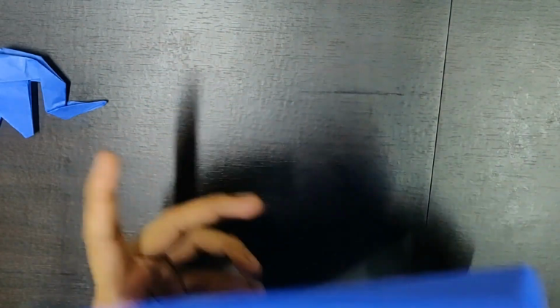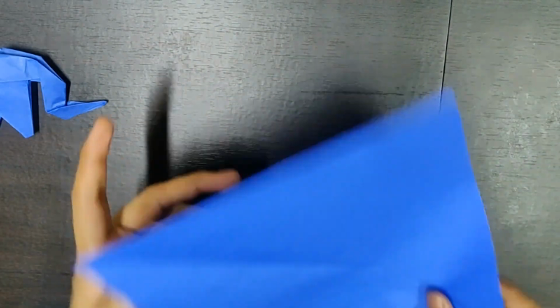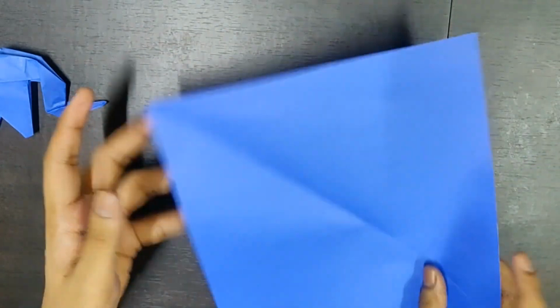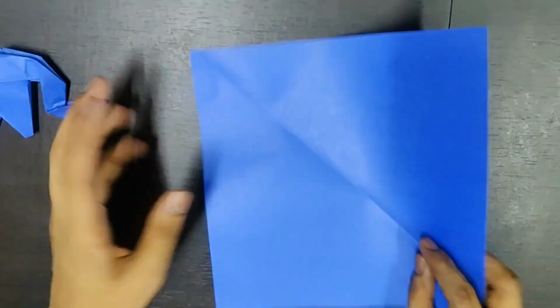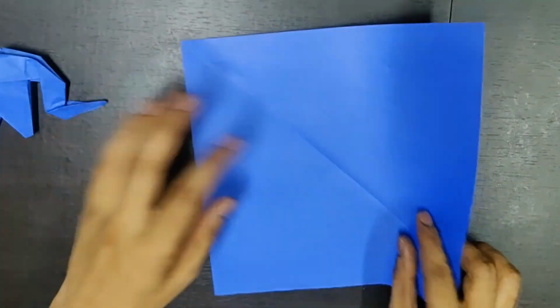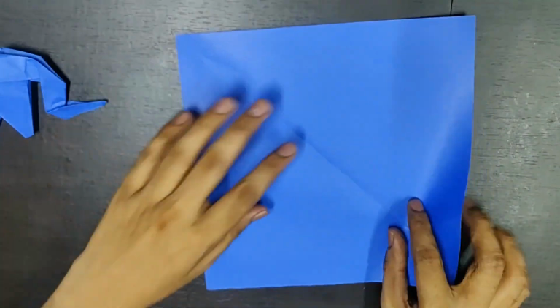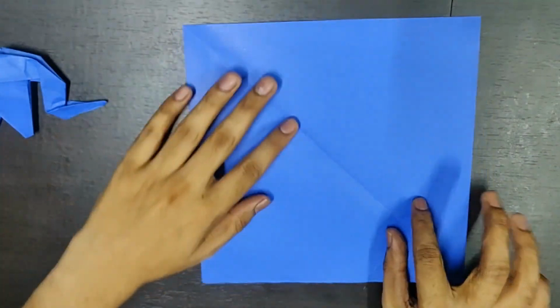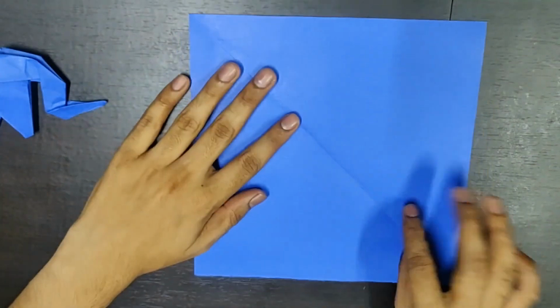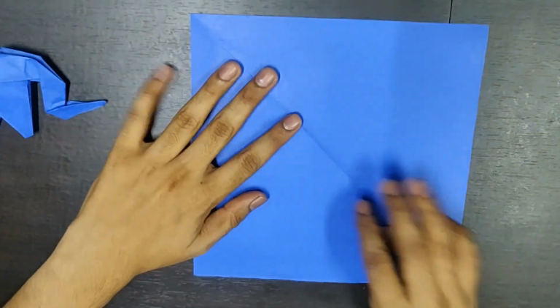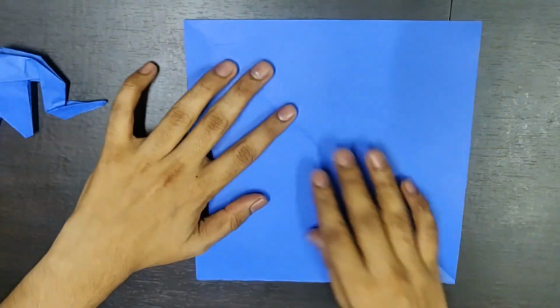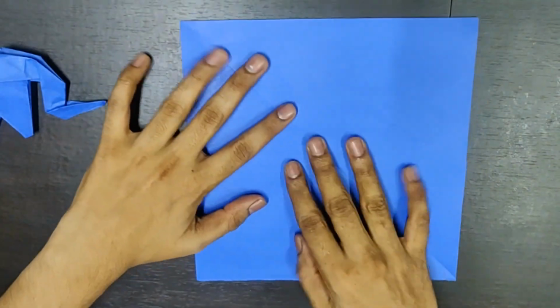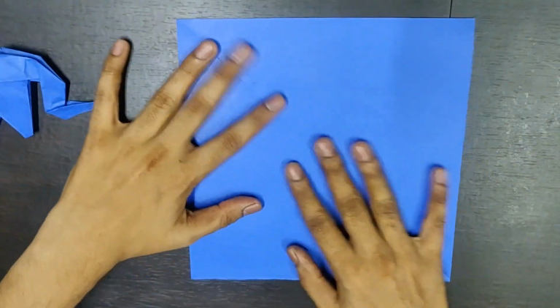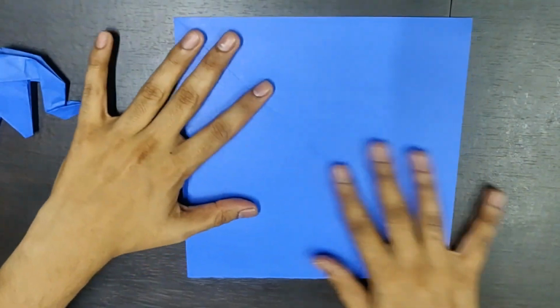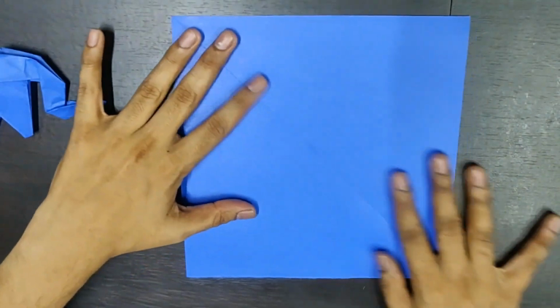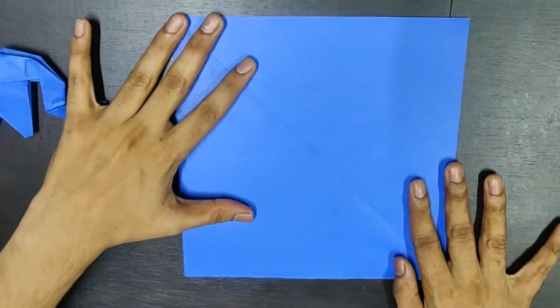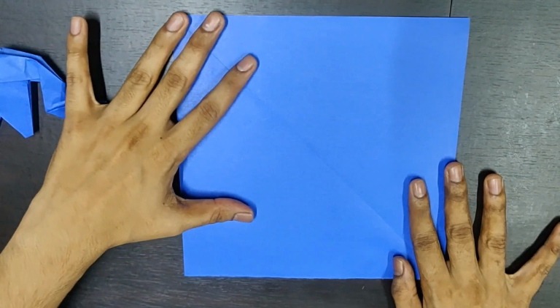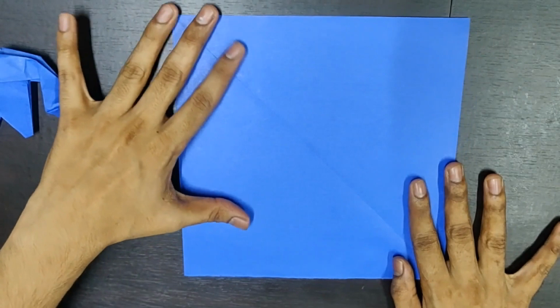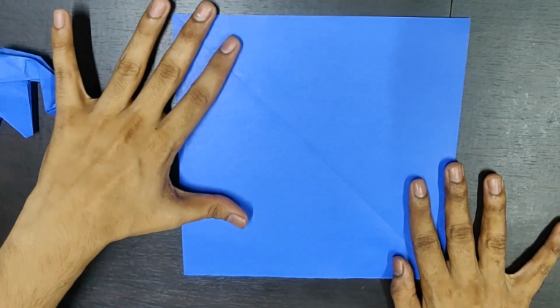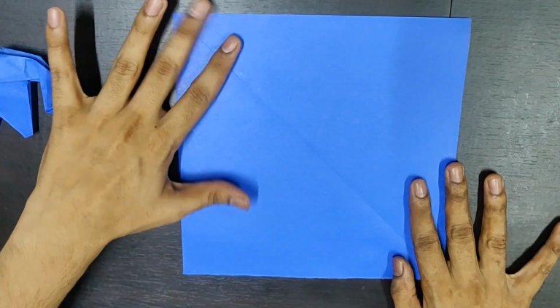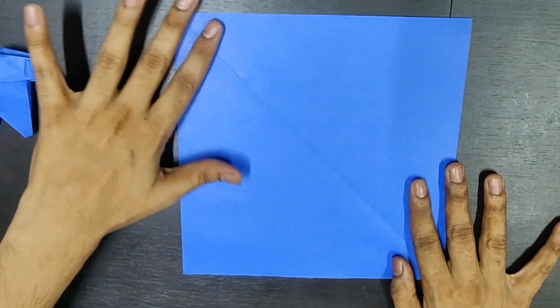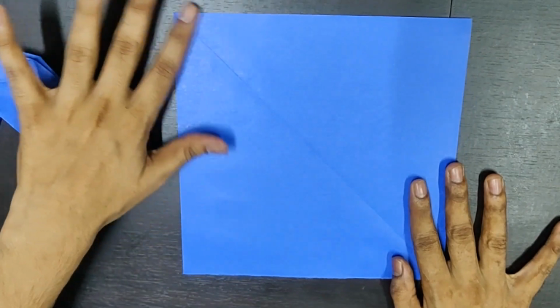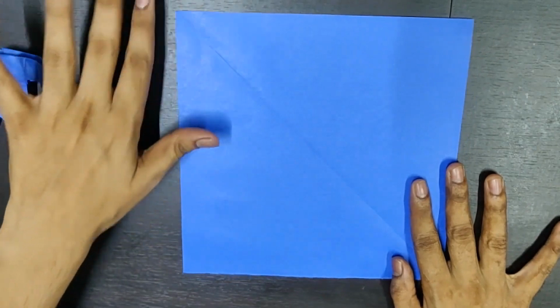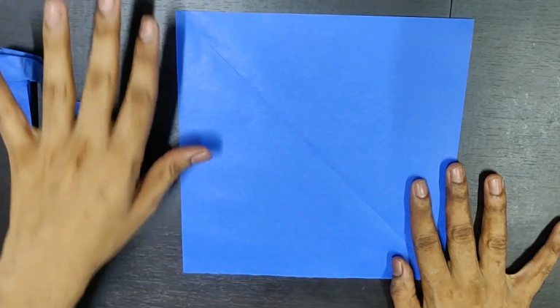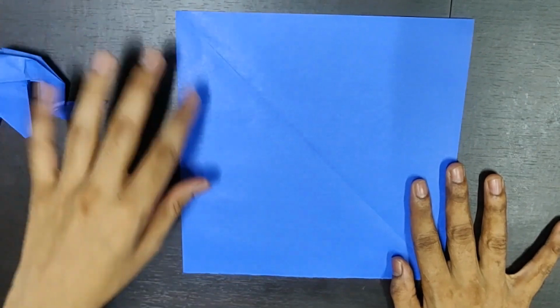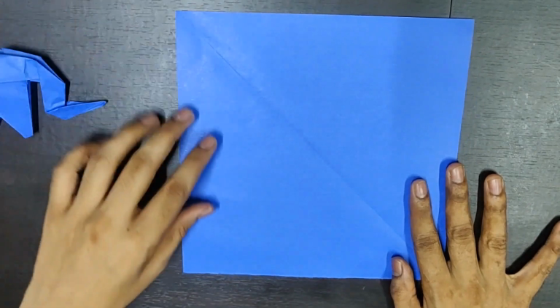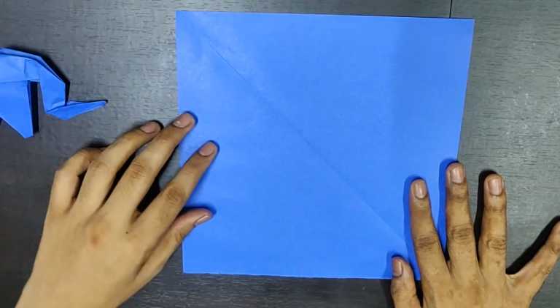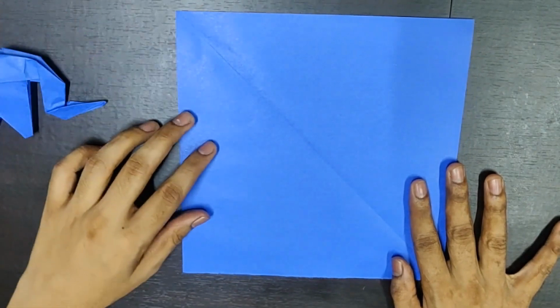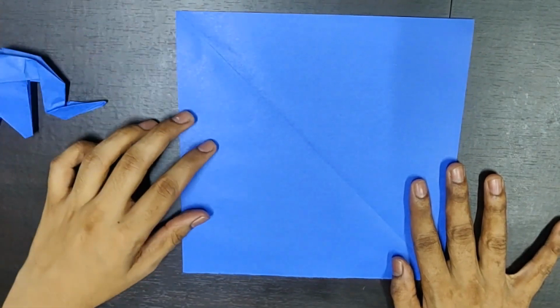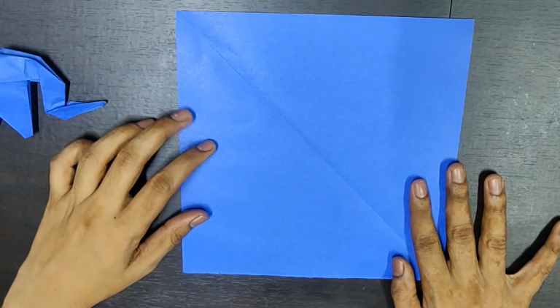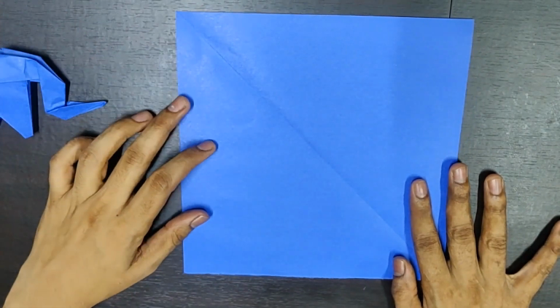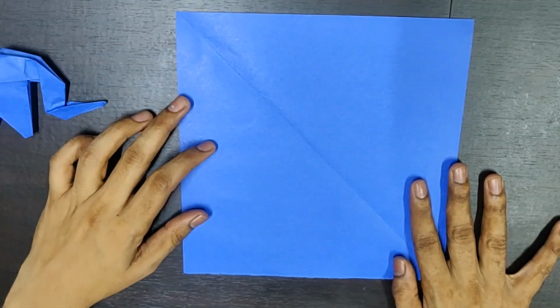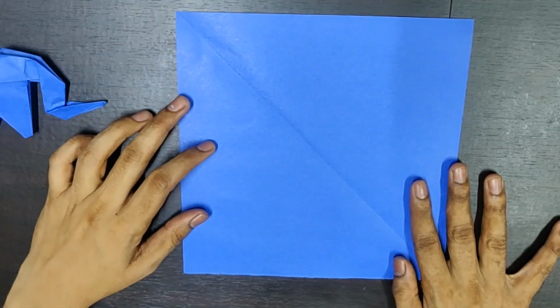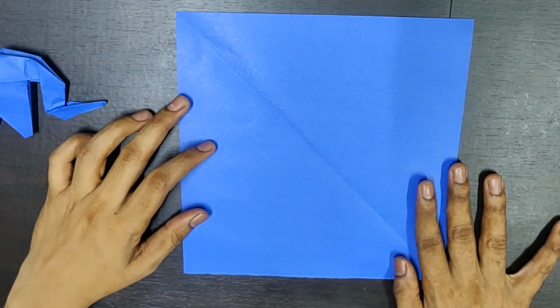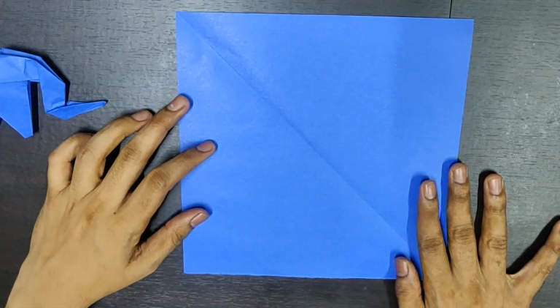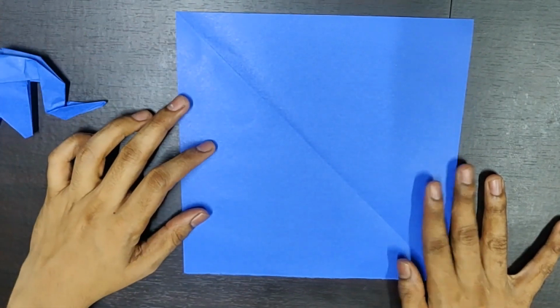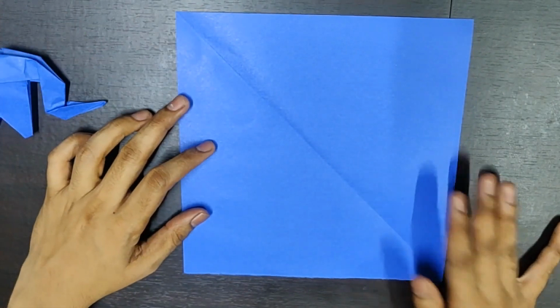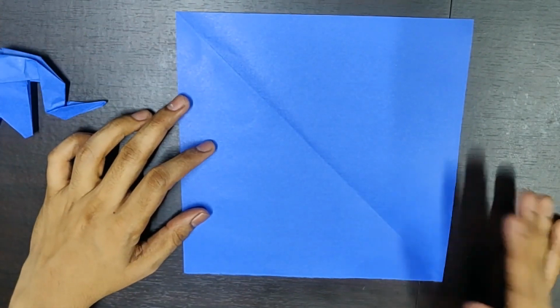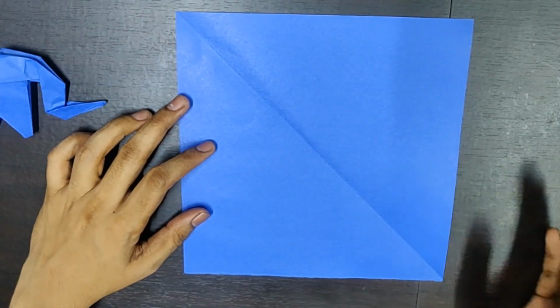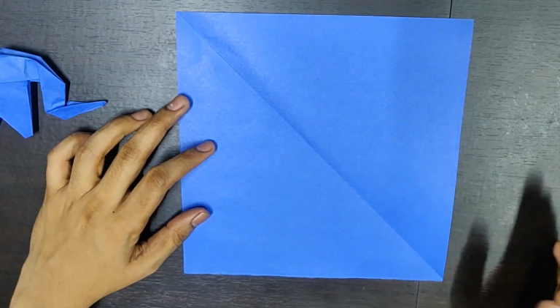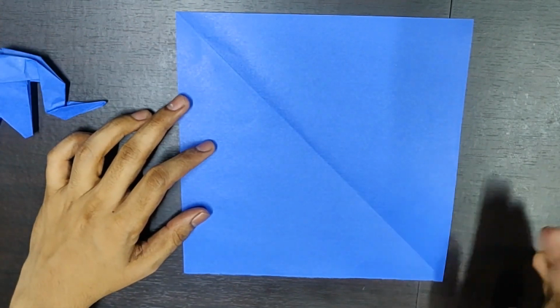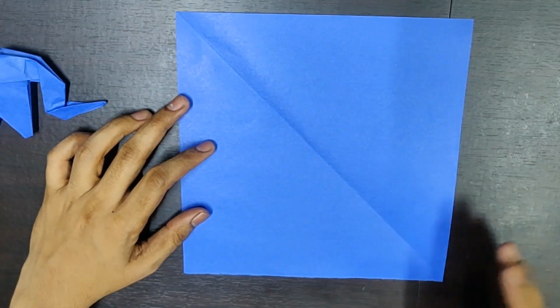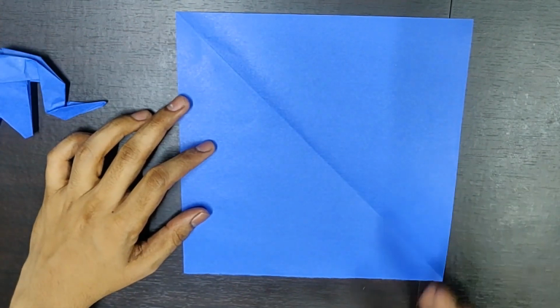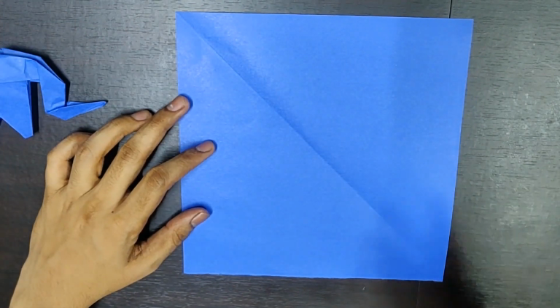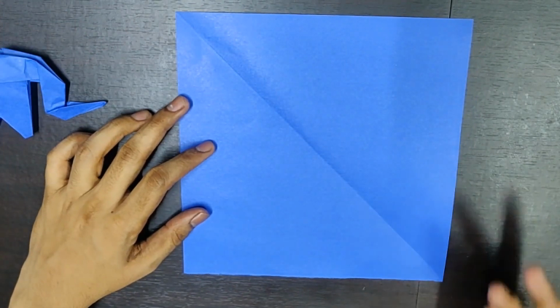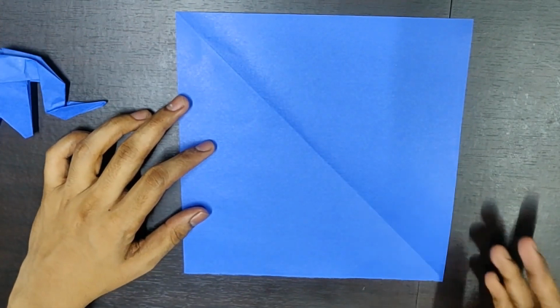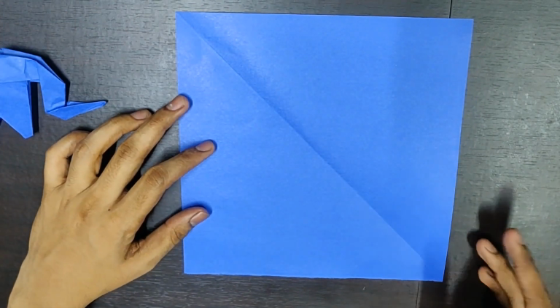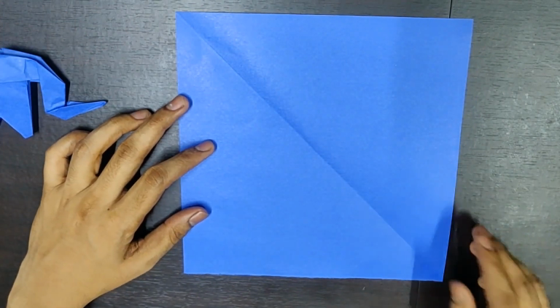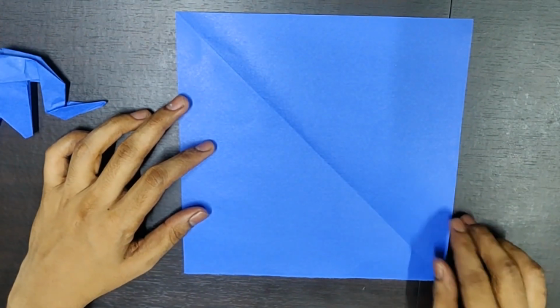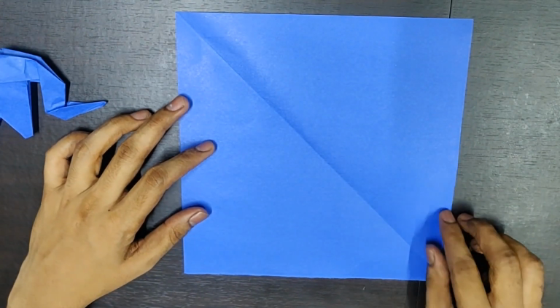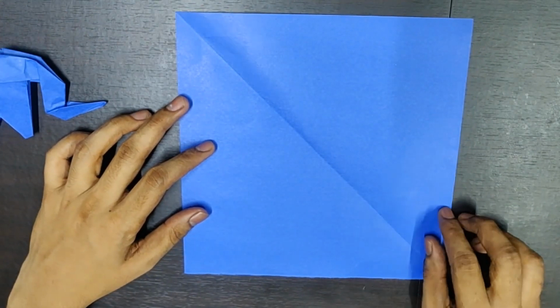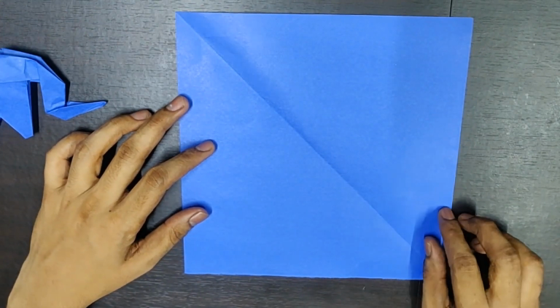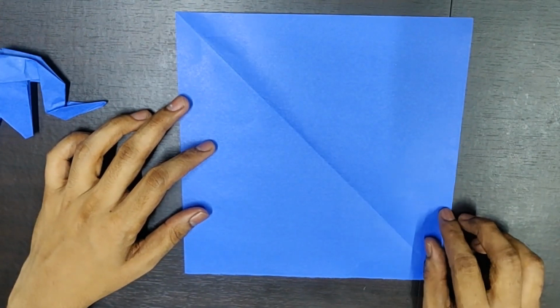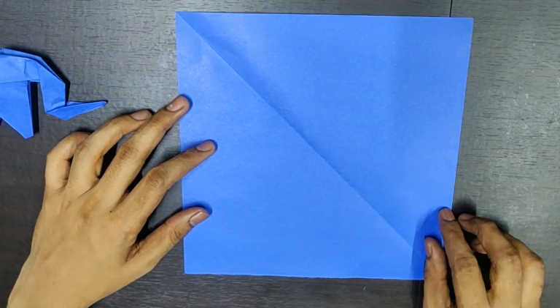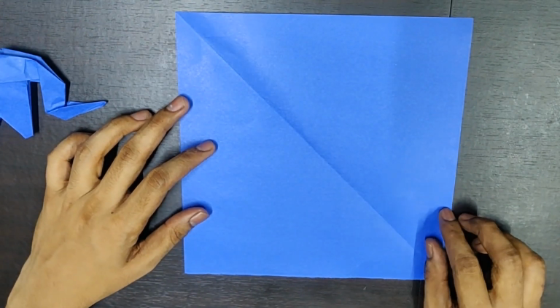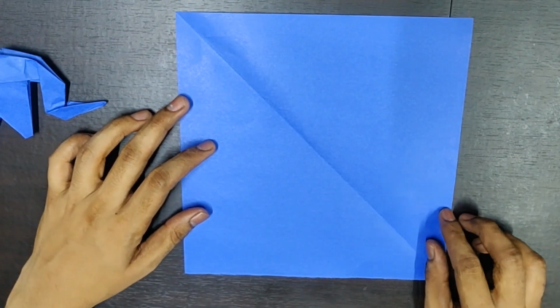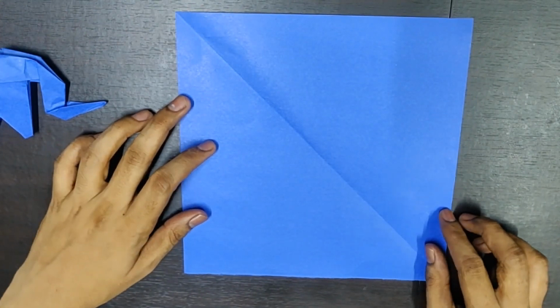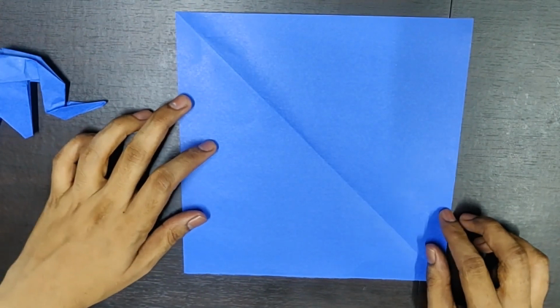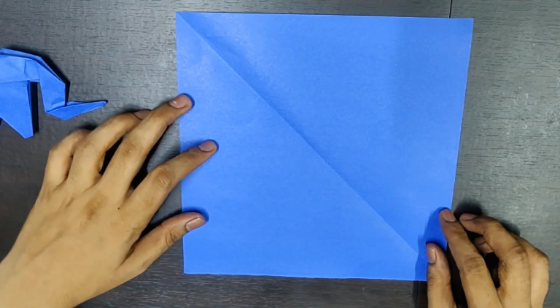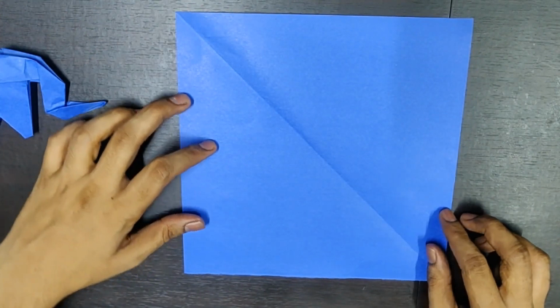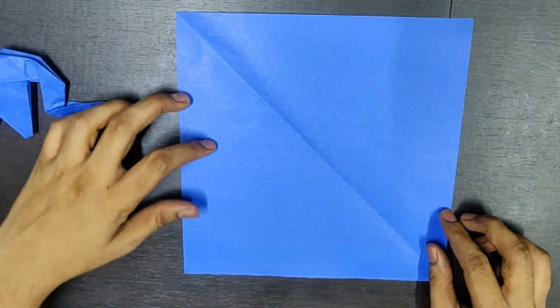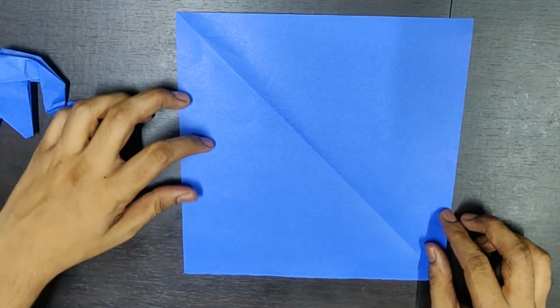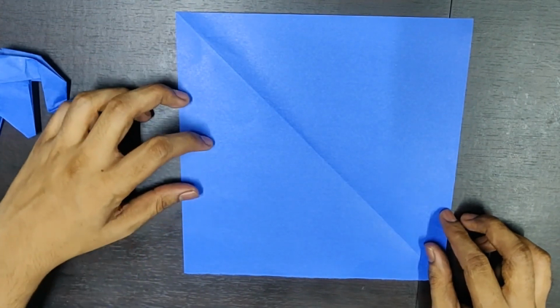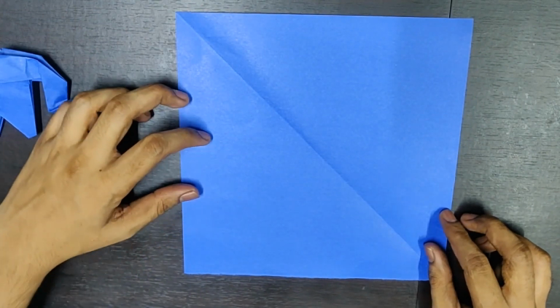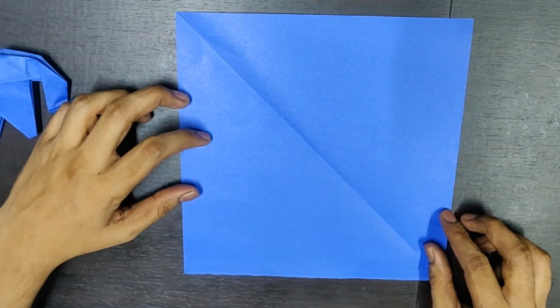For this, all you need is a square piece of paper. It can be of any size, it can be of any material.